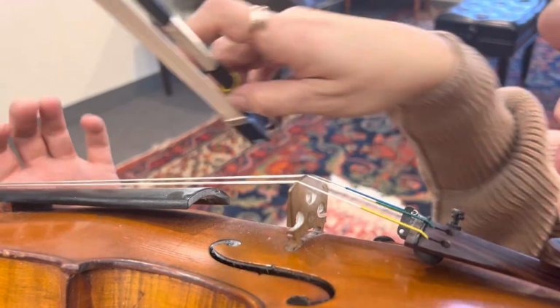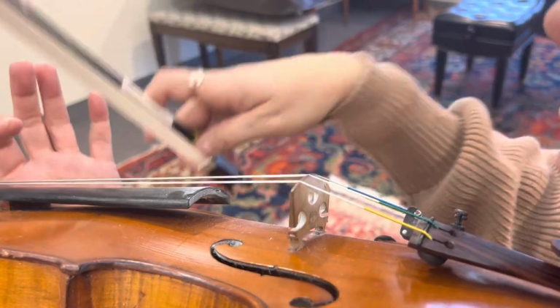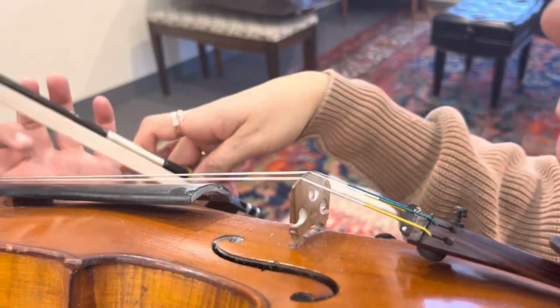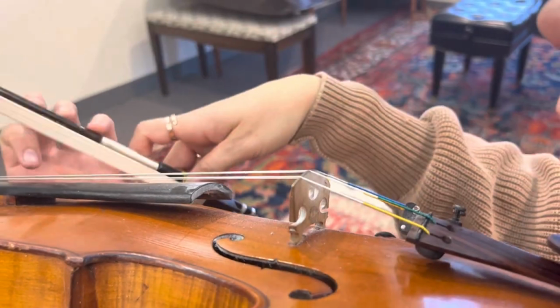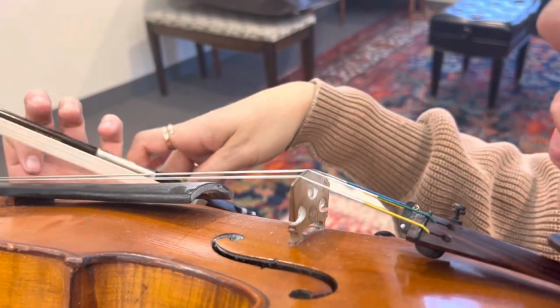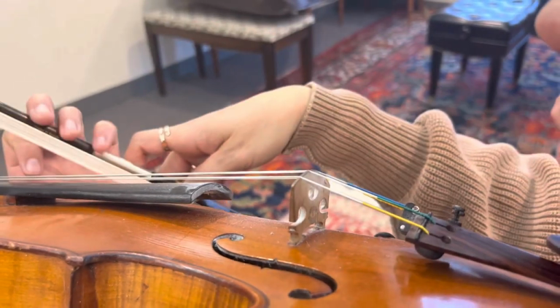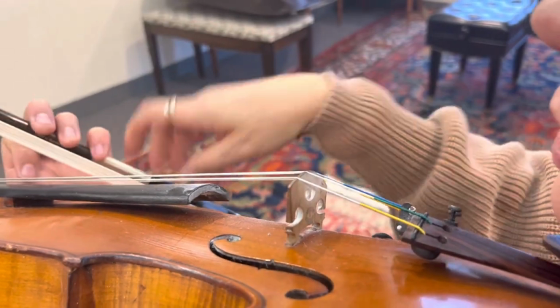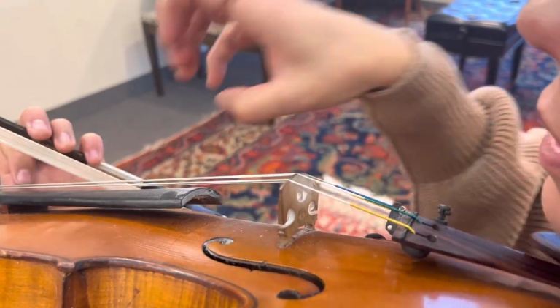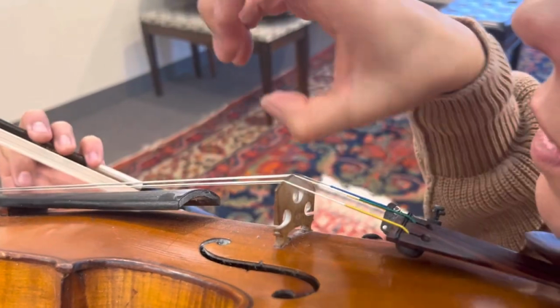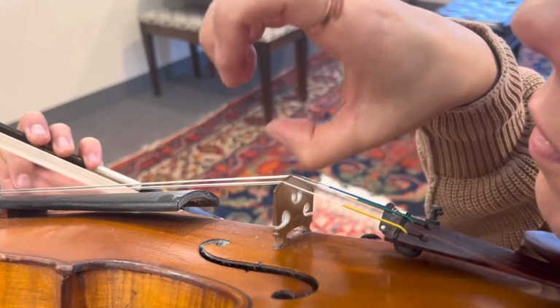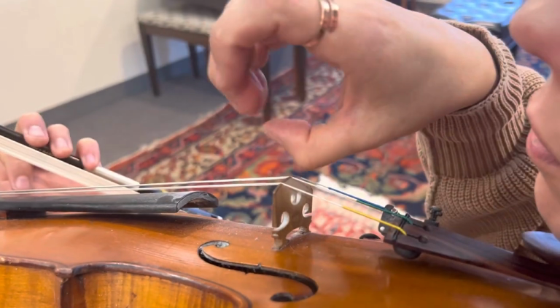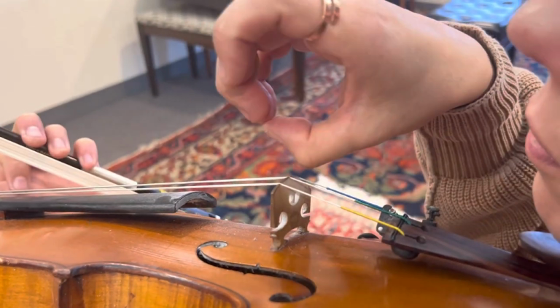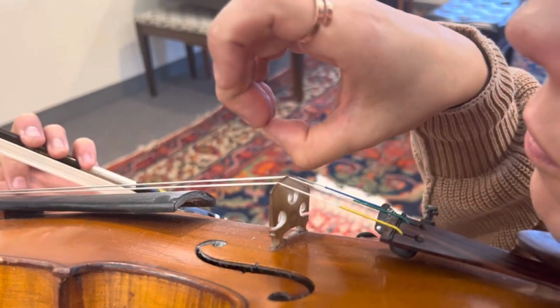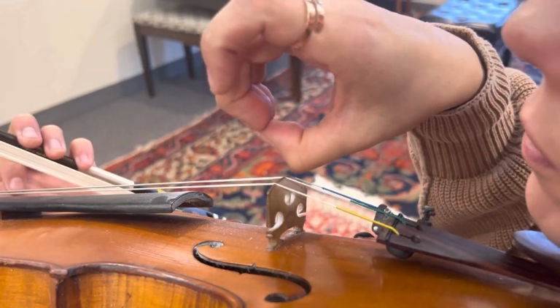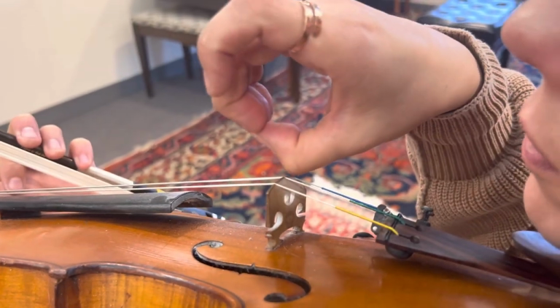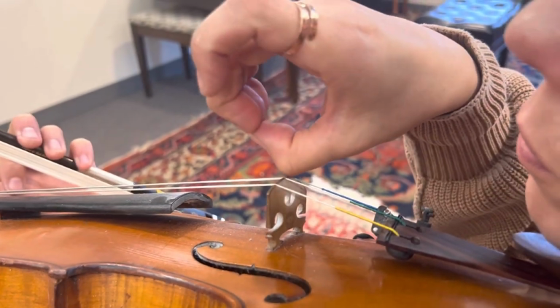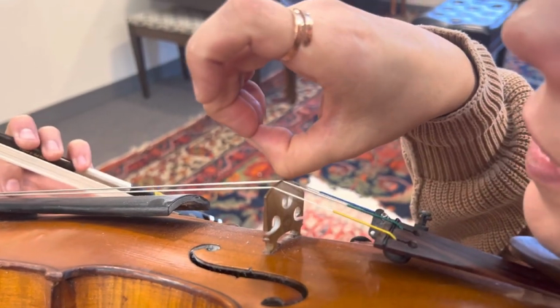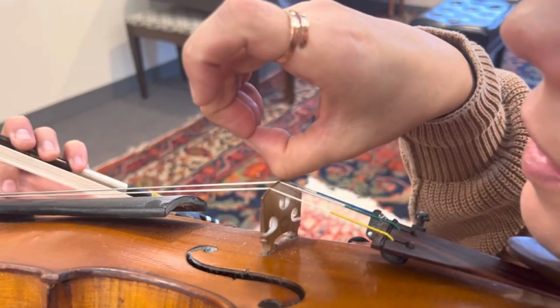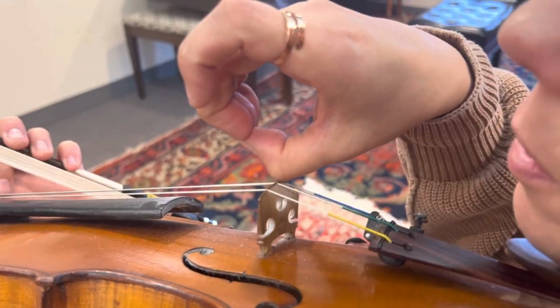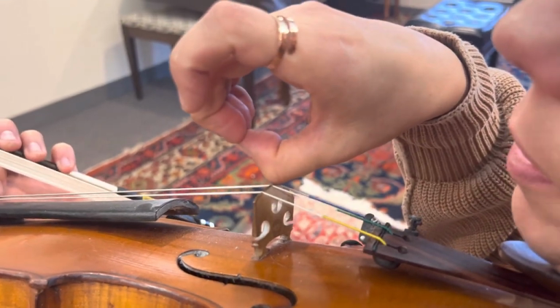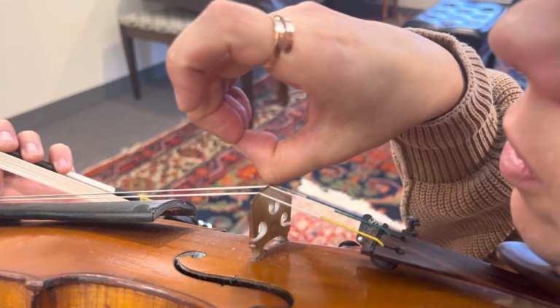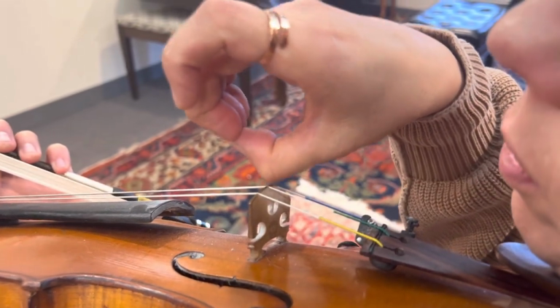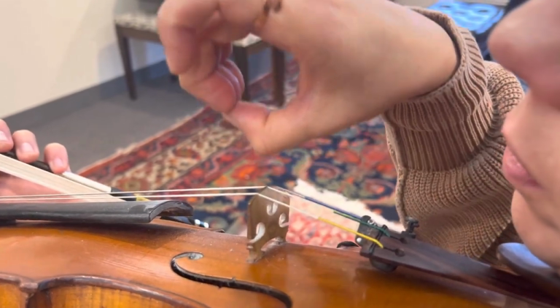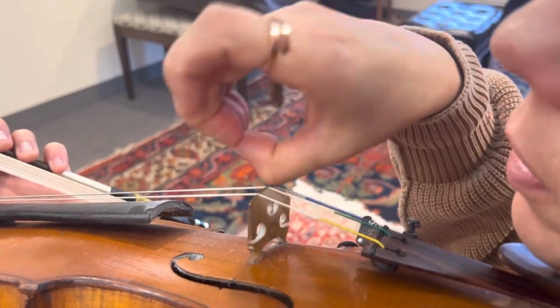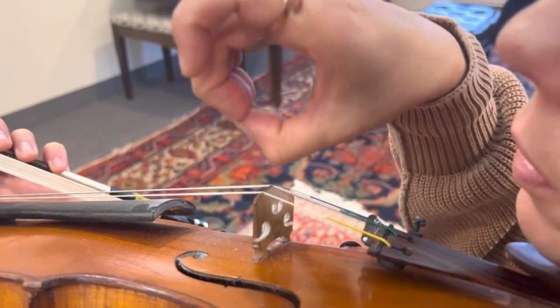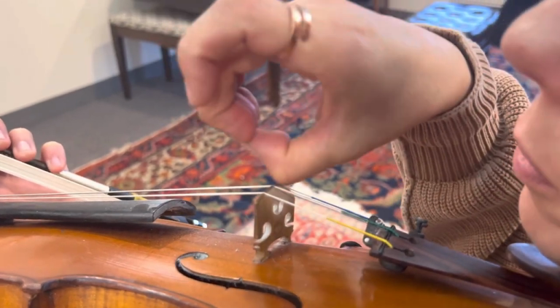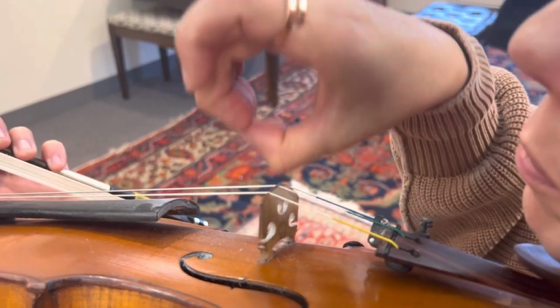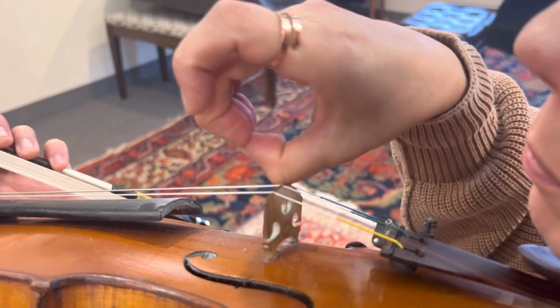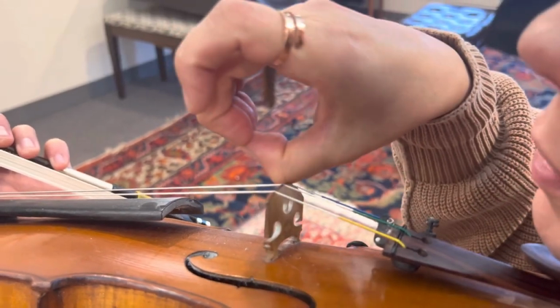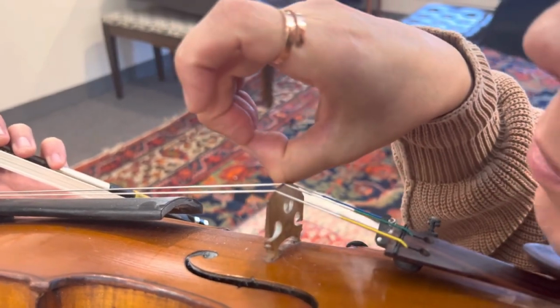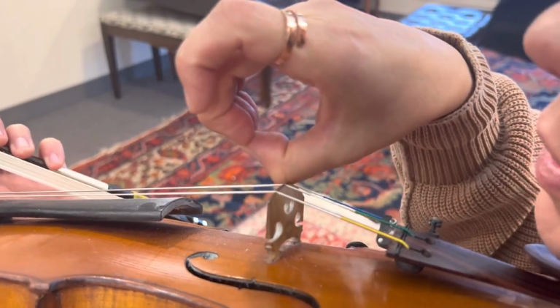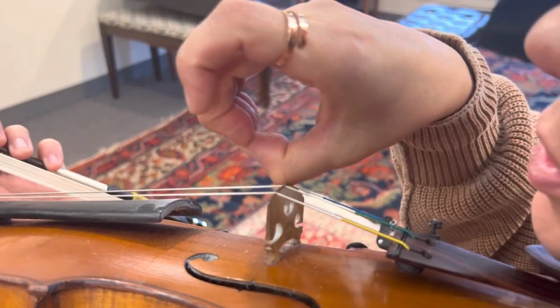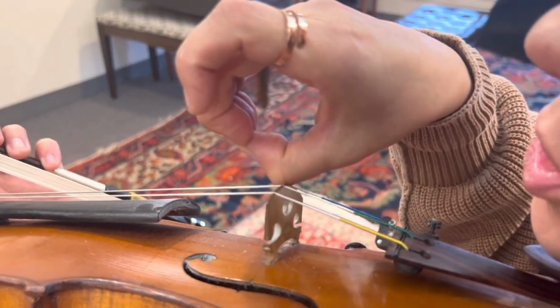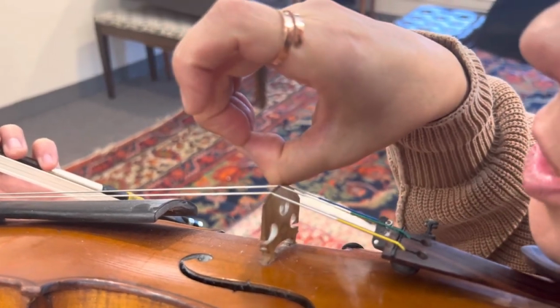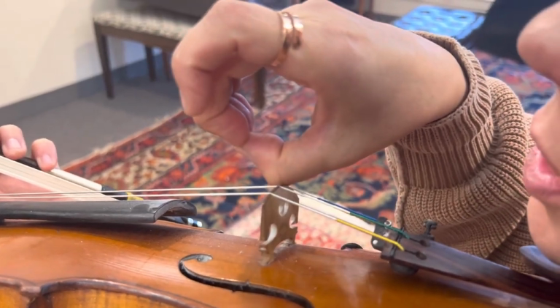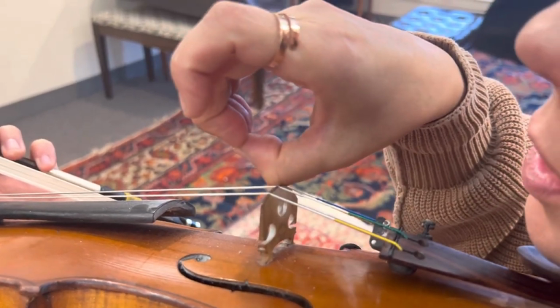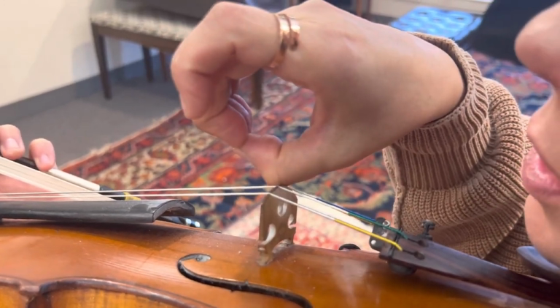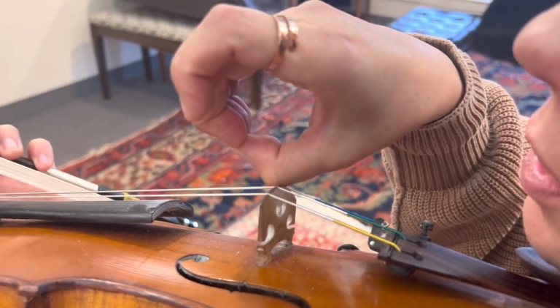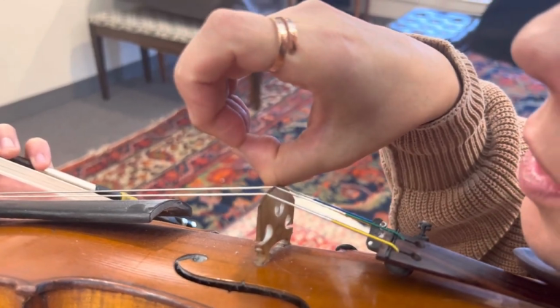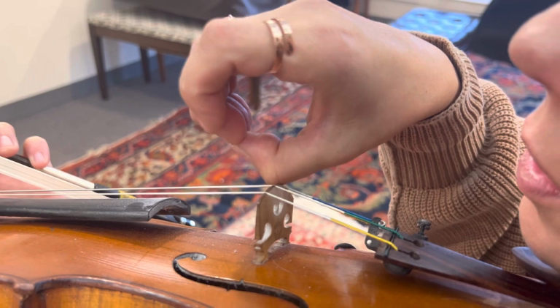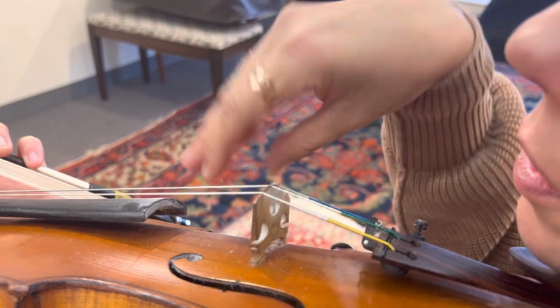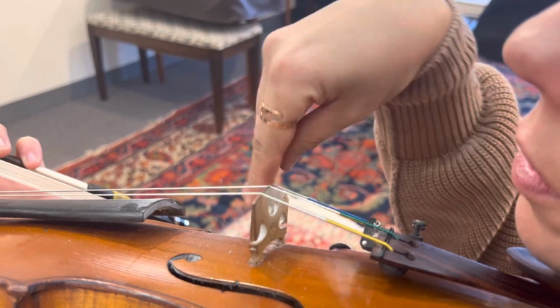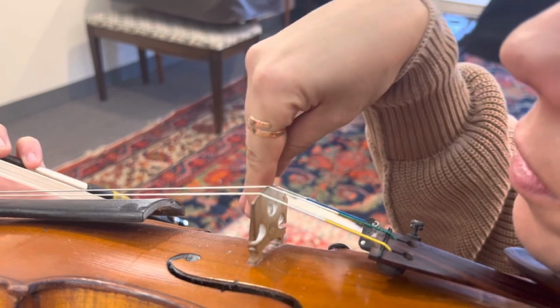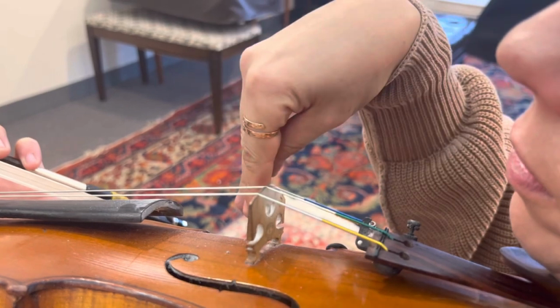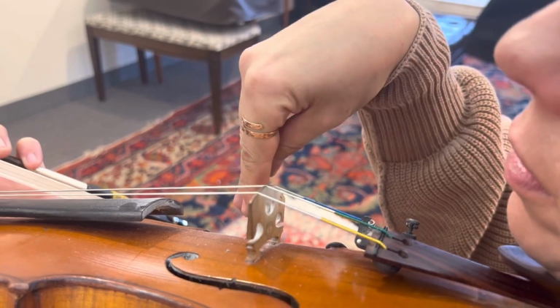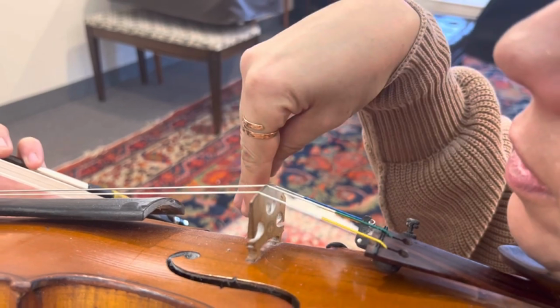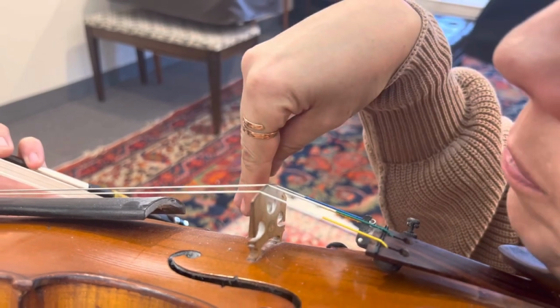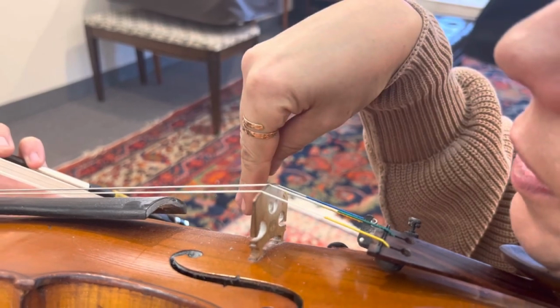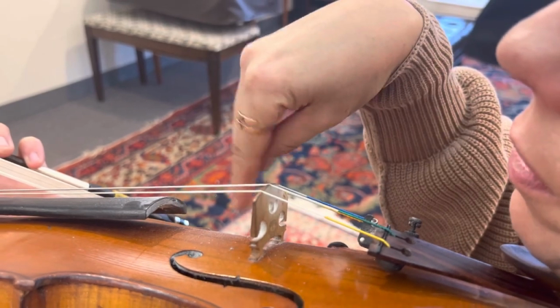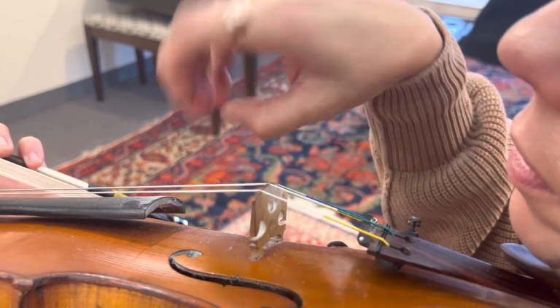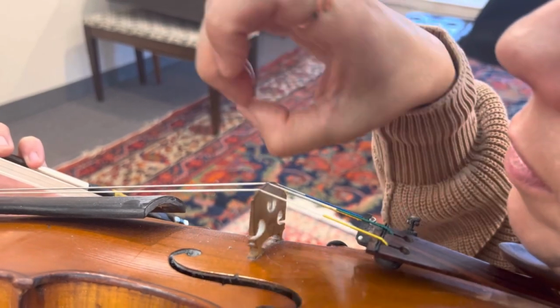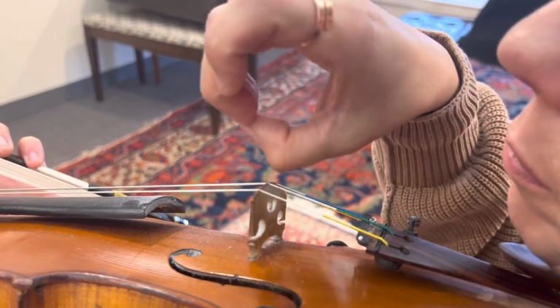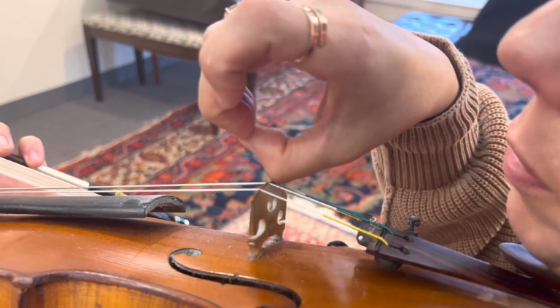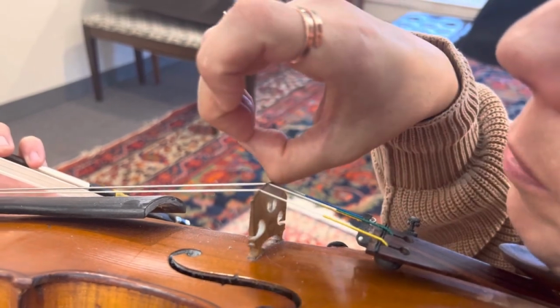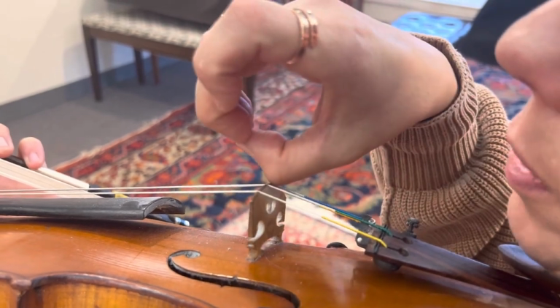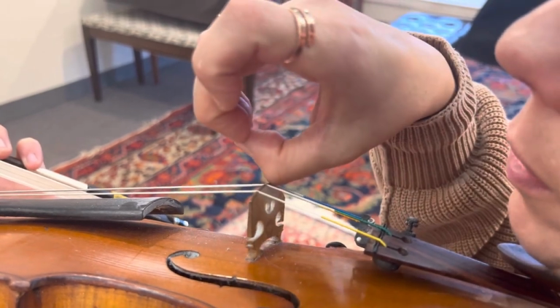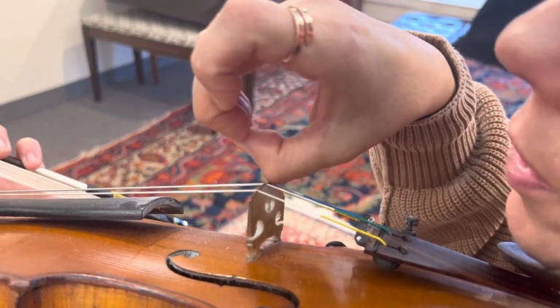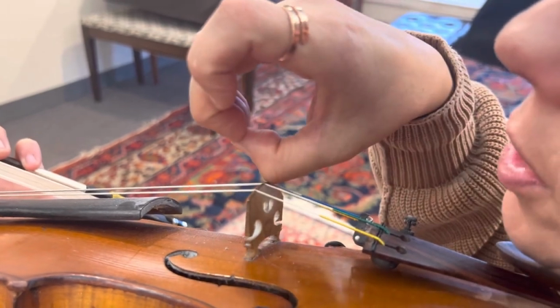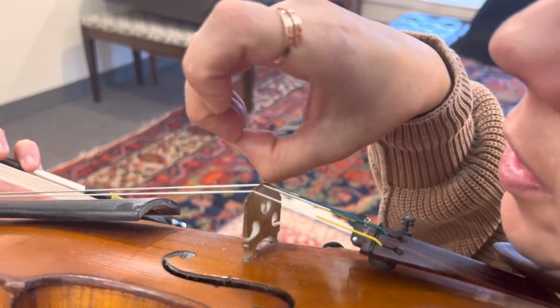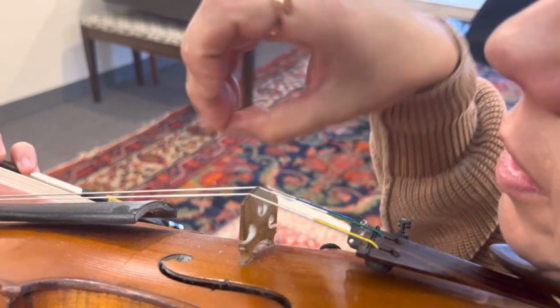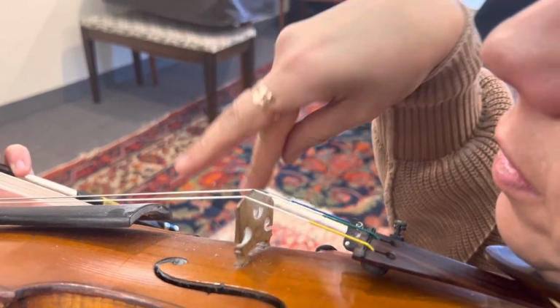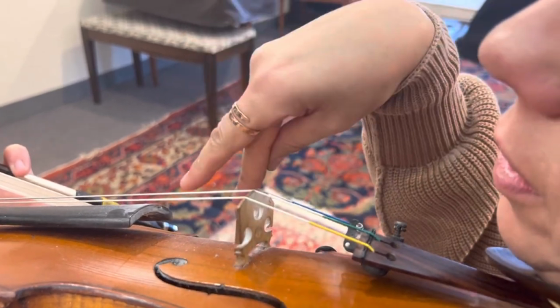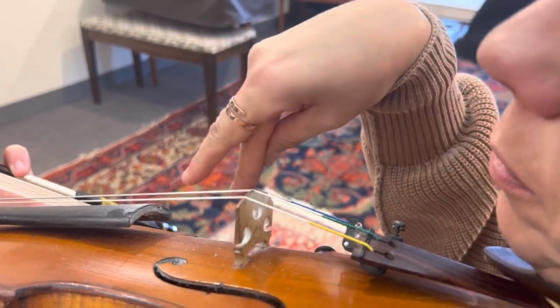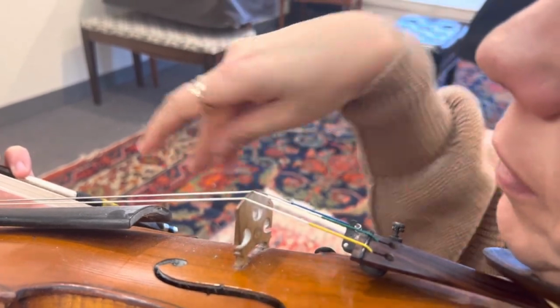Okay, so we did without the bow: bump on the bridge, duckbill, bump on the bridge, duckbill.